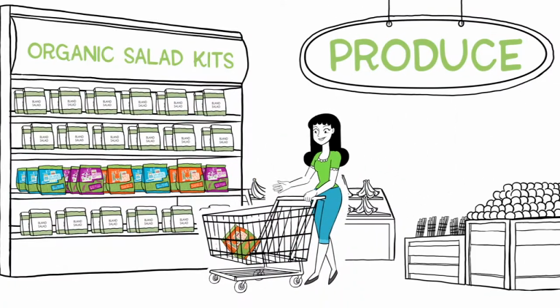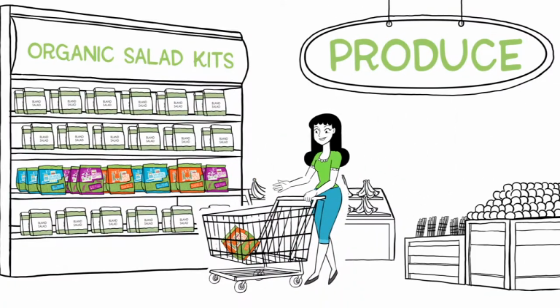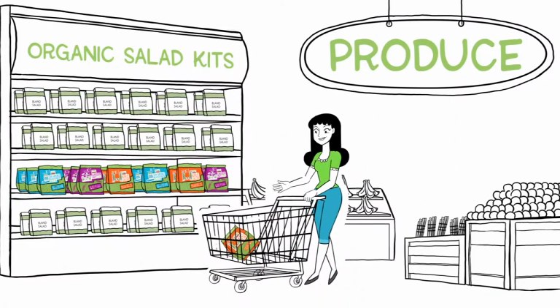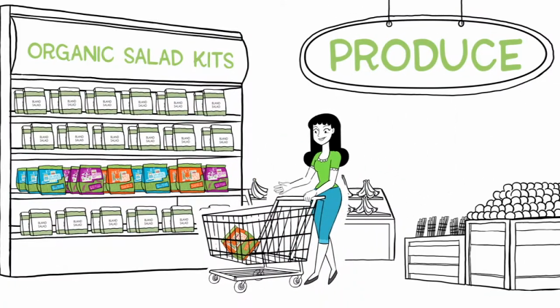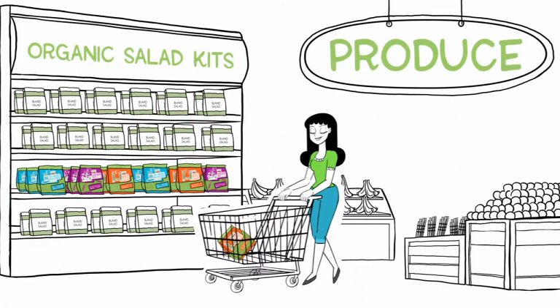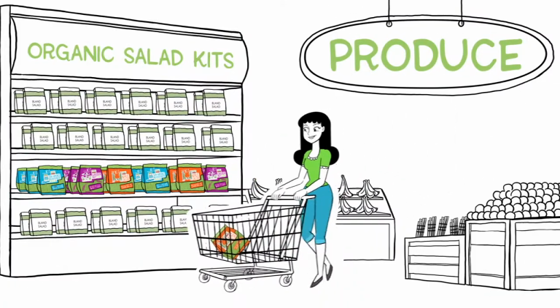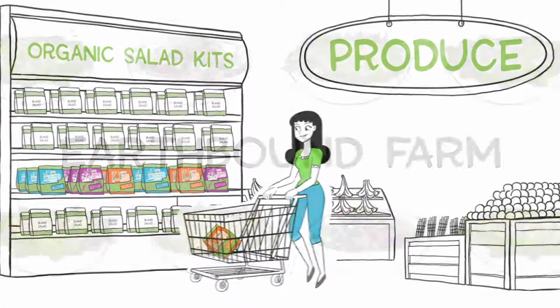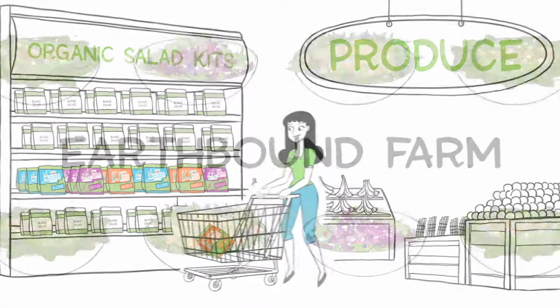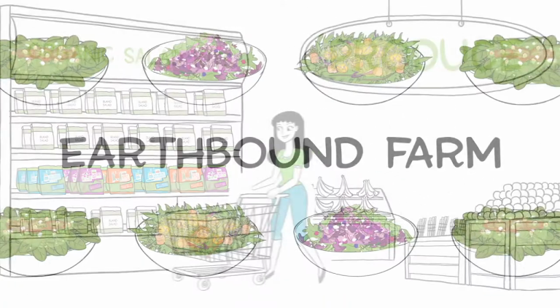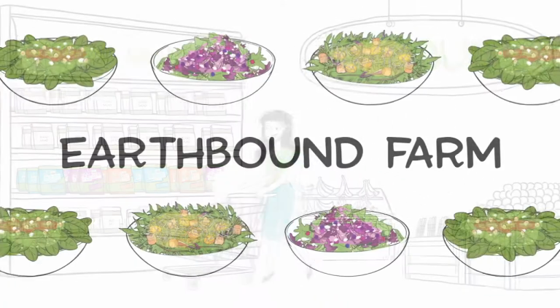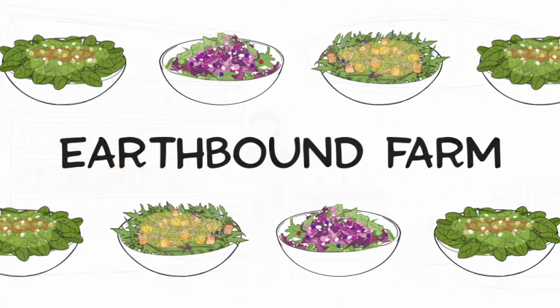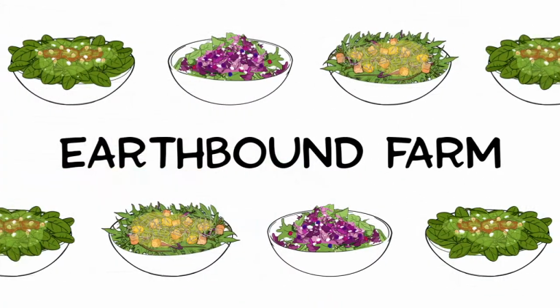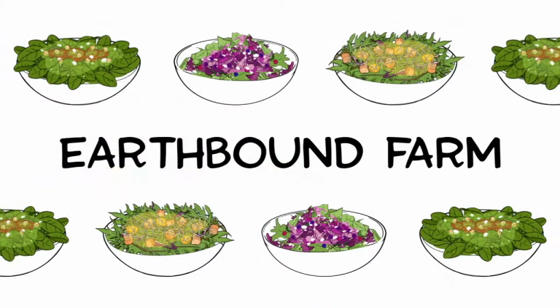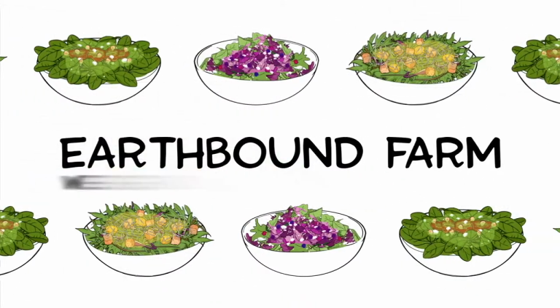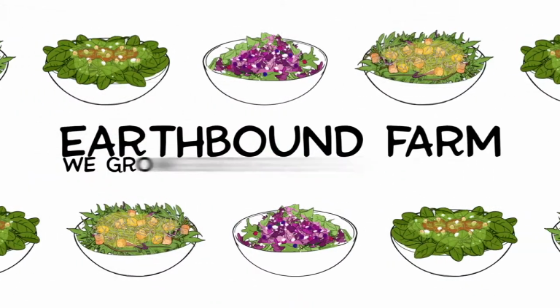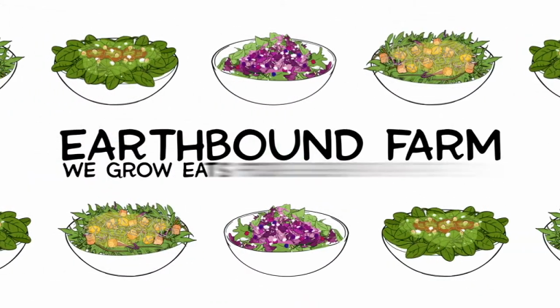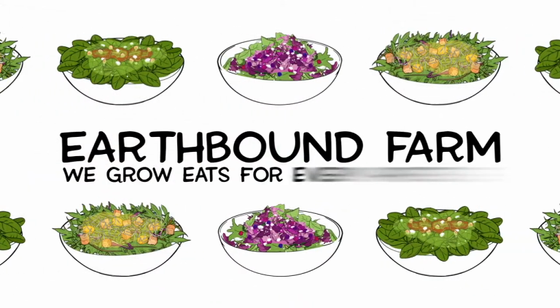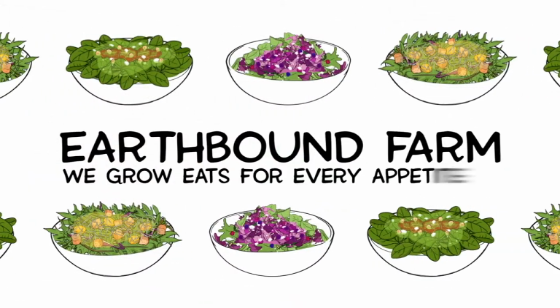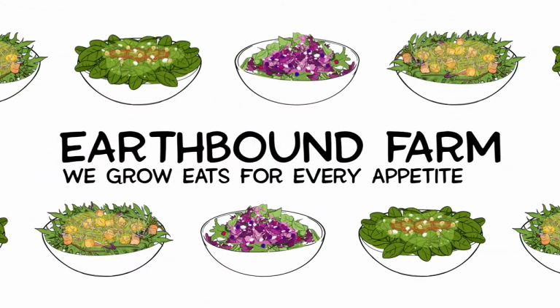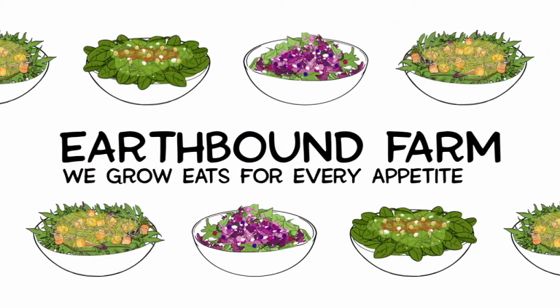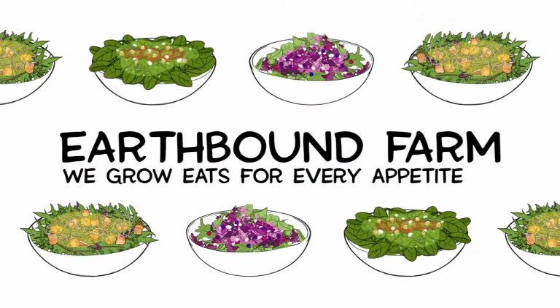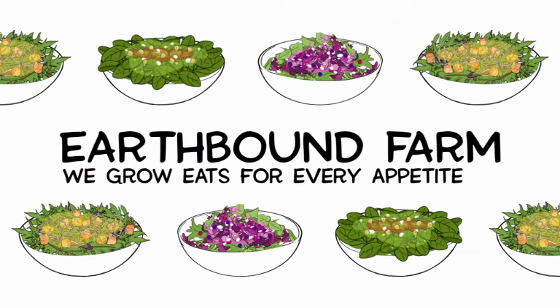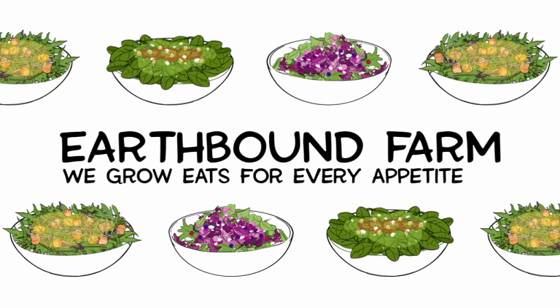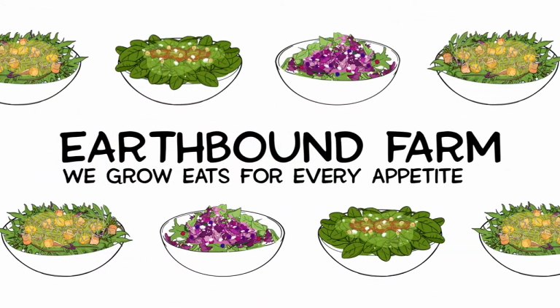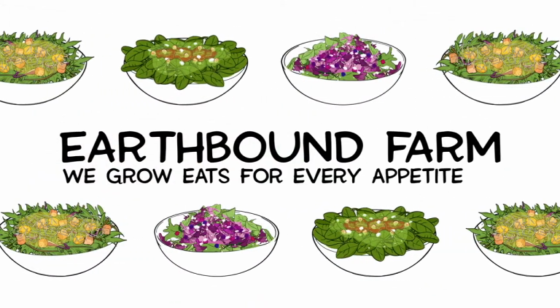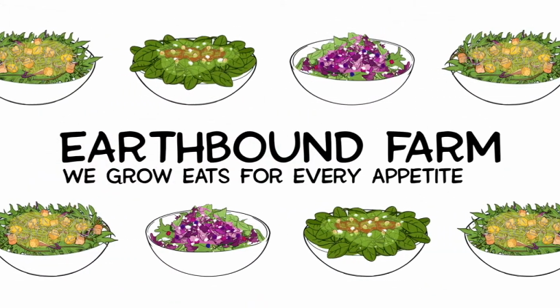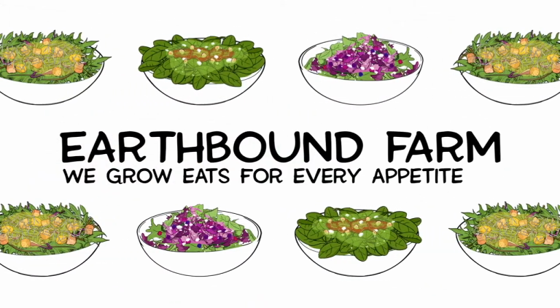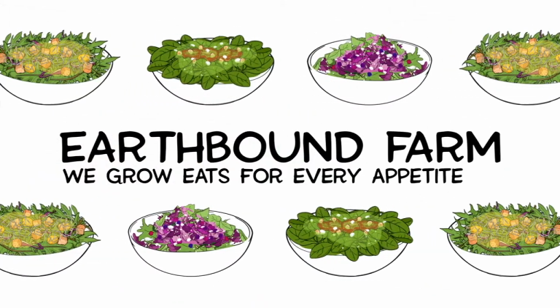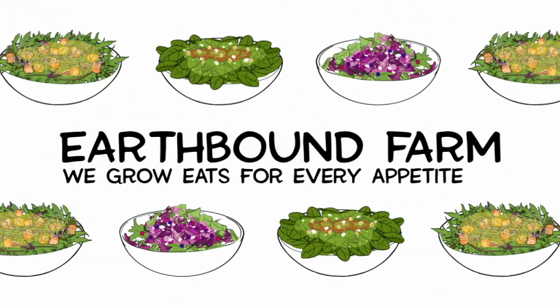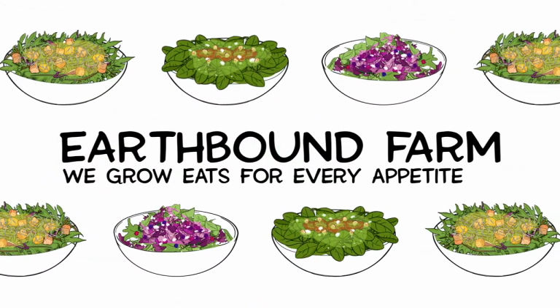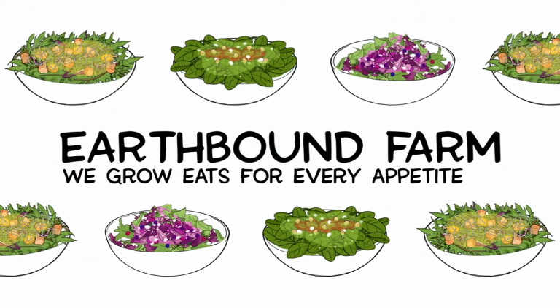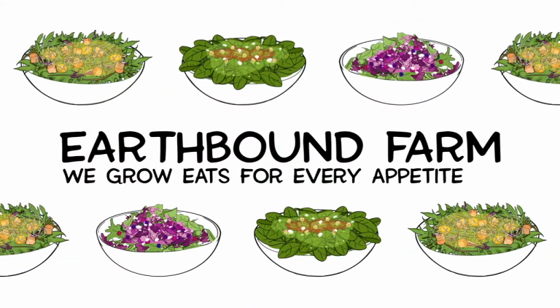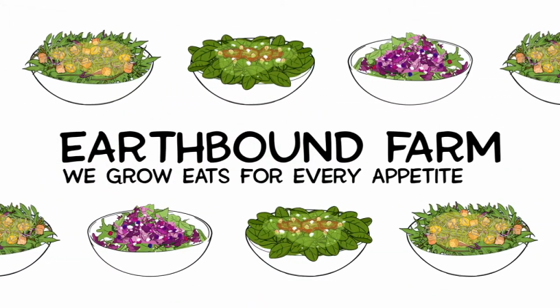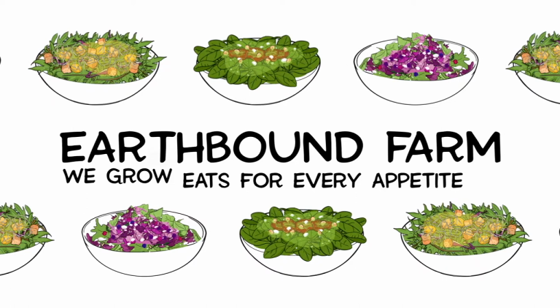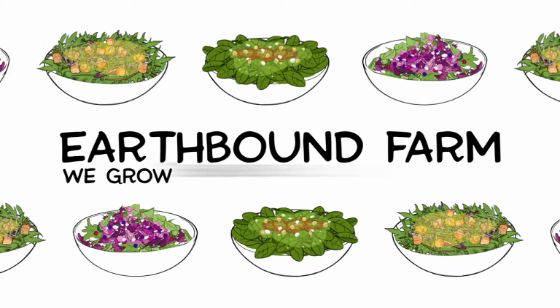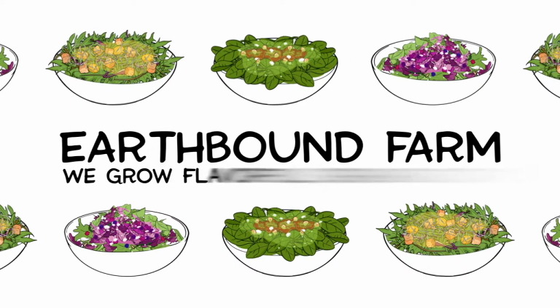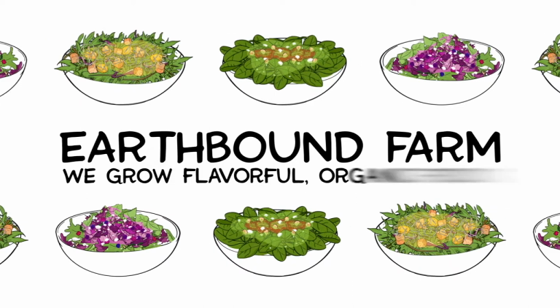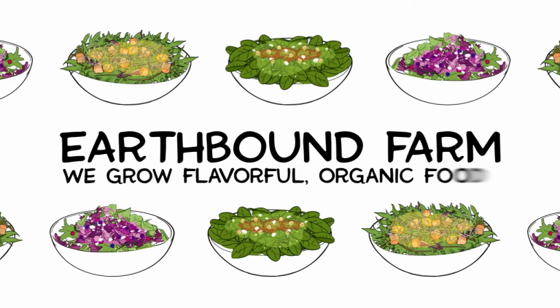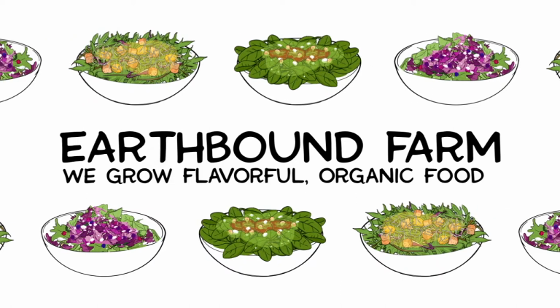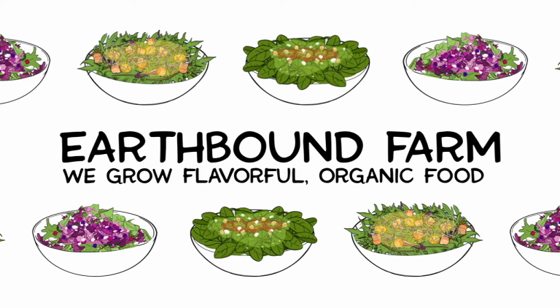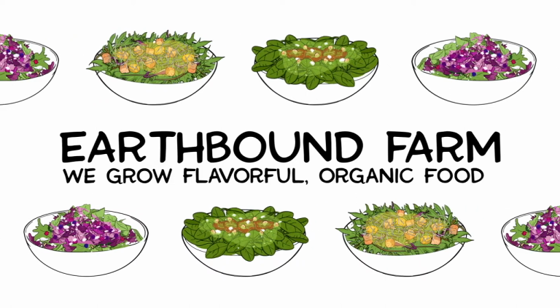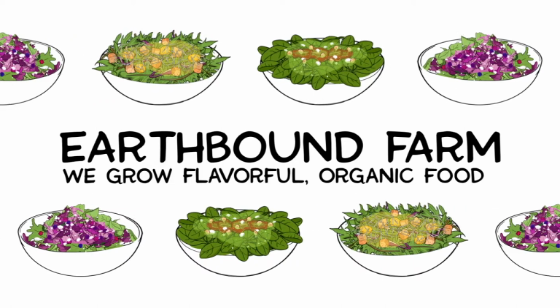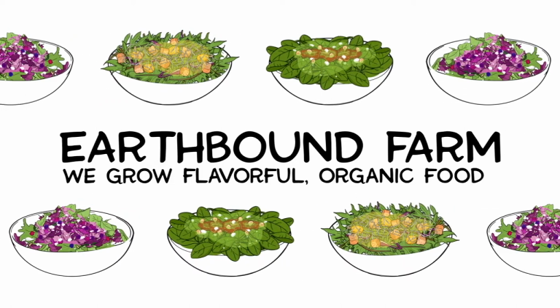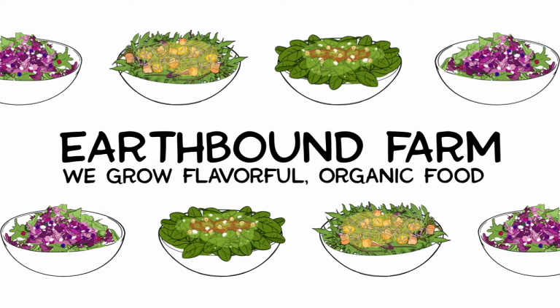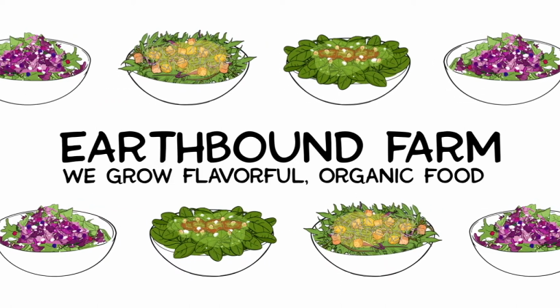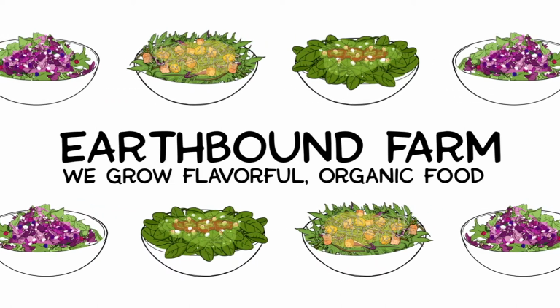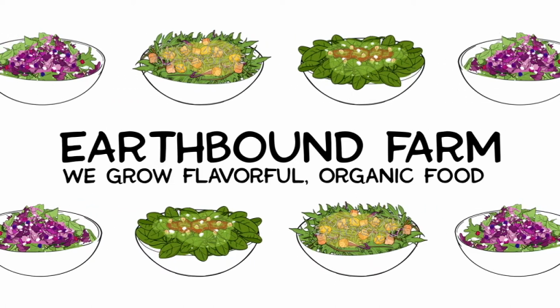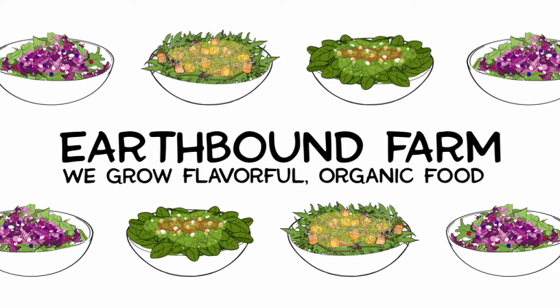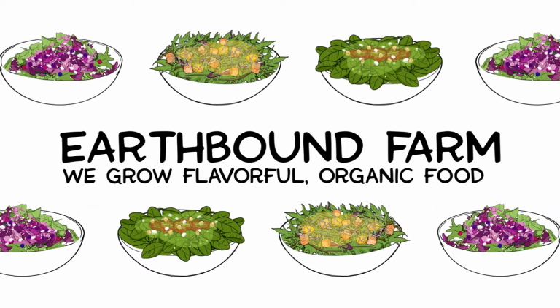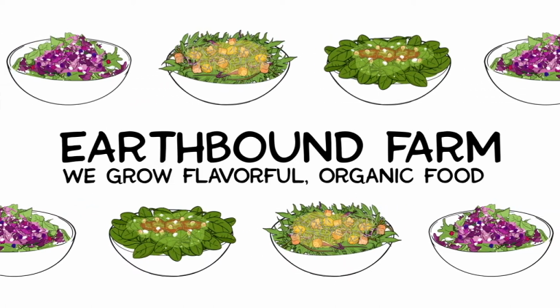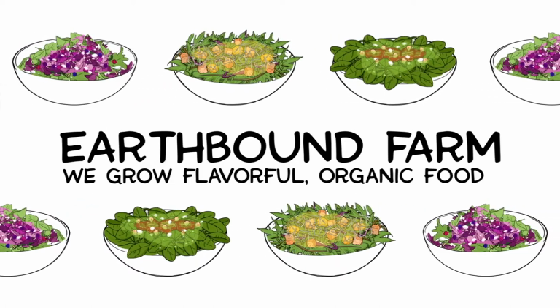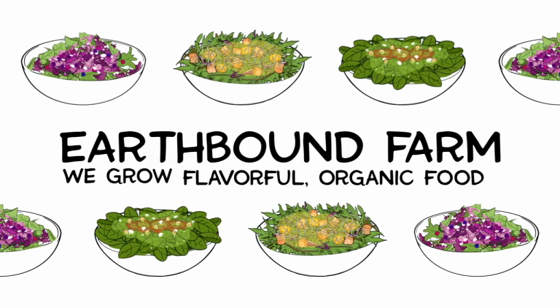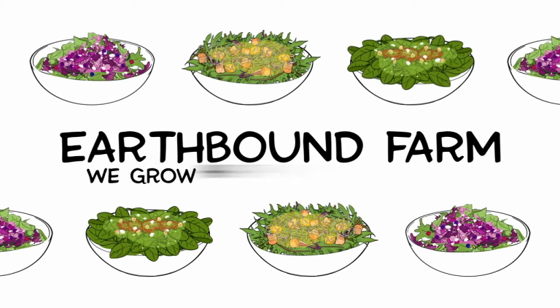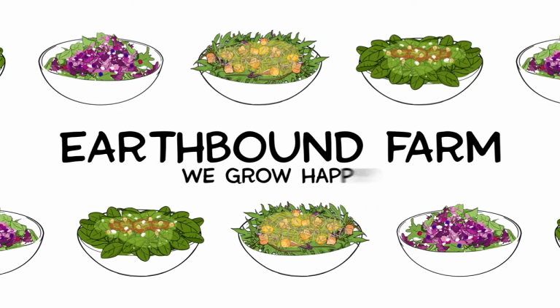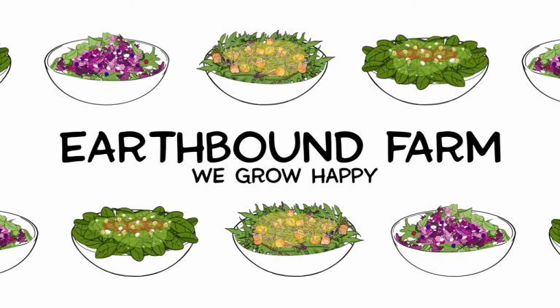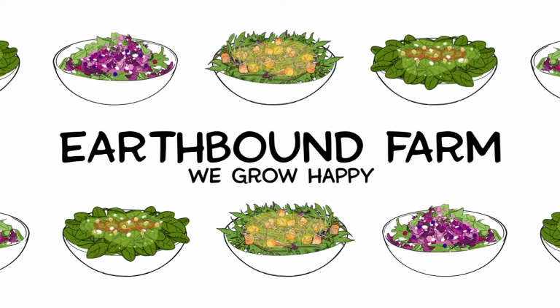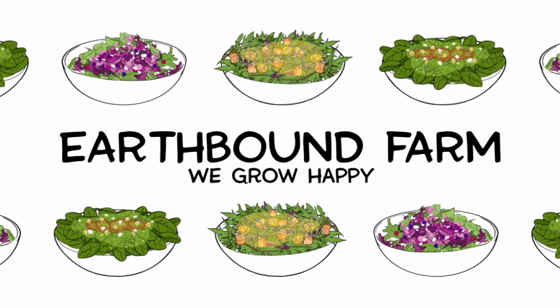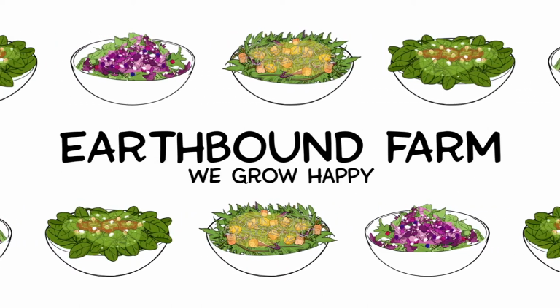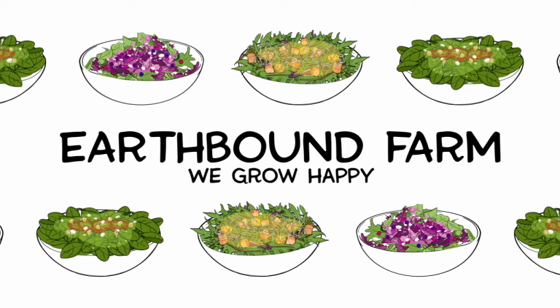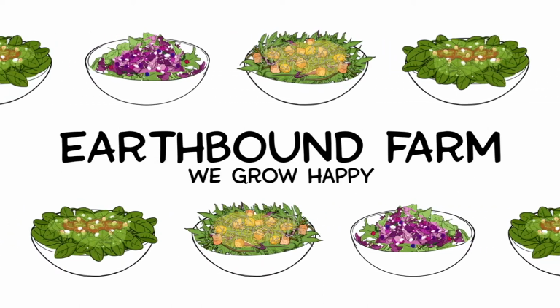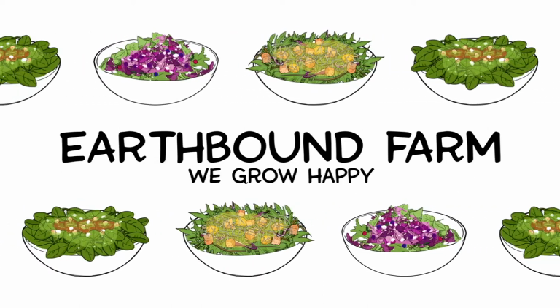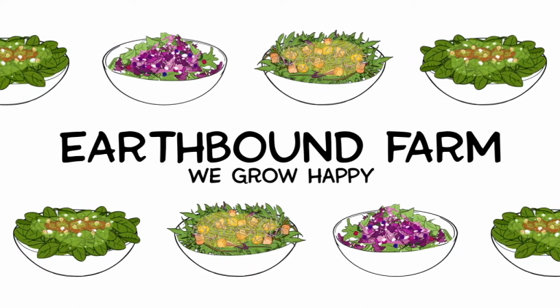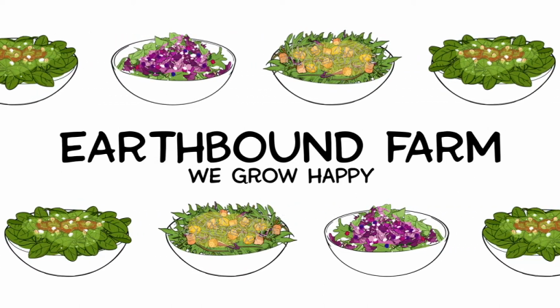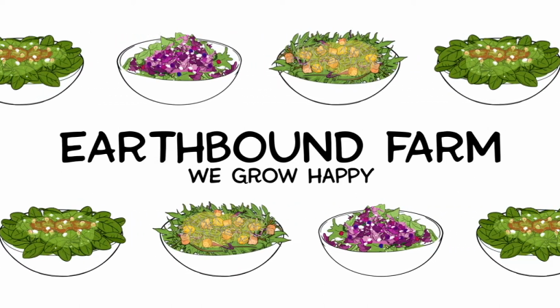At EarthBound Farm, we grow eats for every appetite. We grow flavorful organic food. We grow happy.